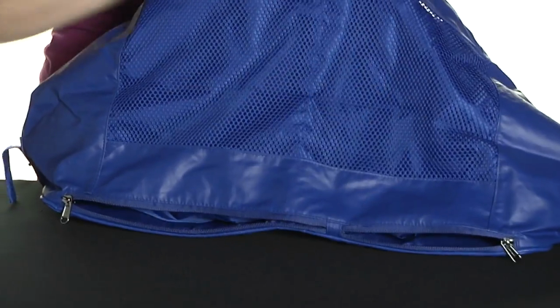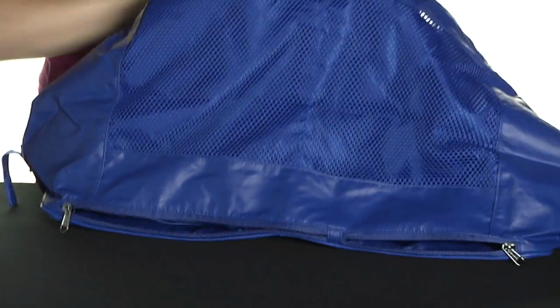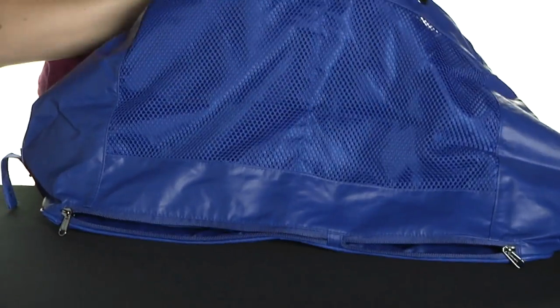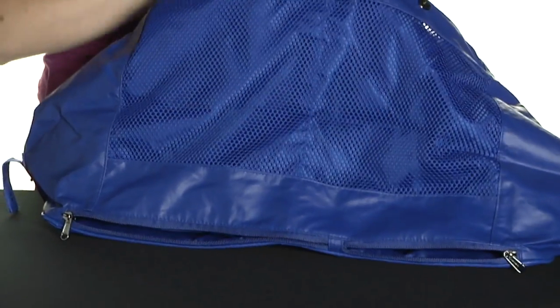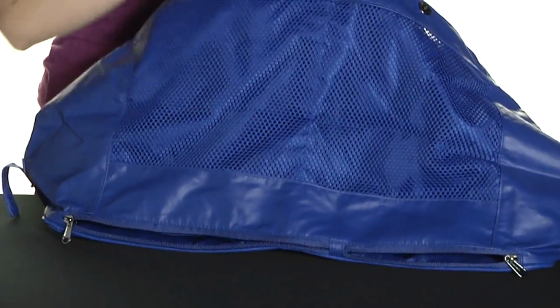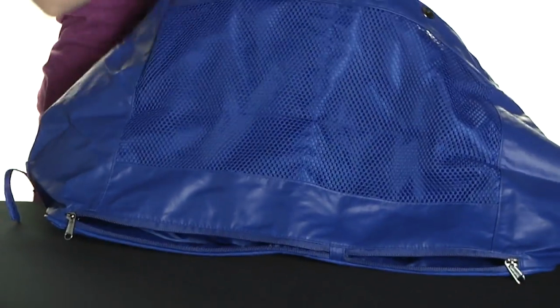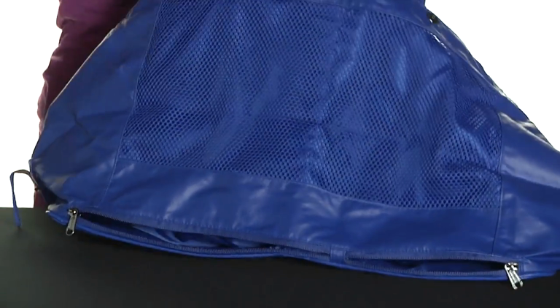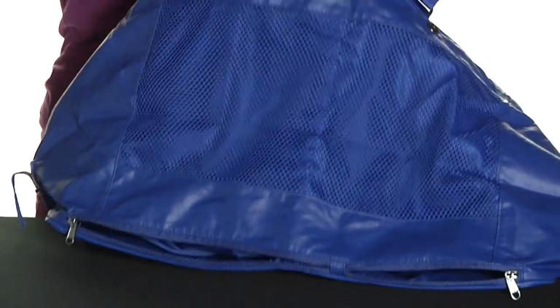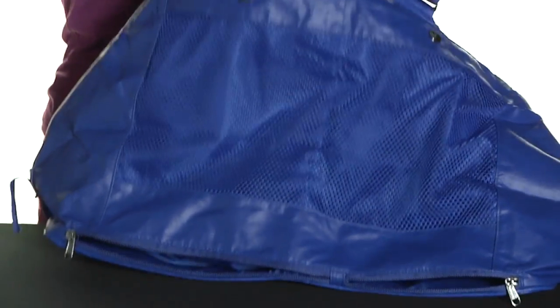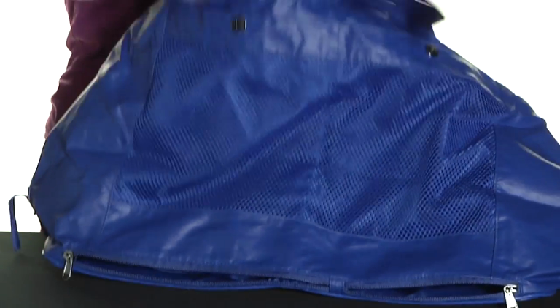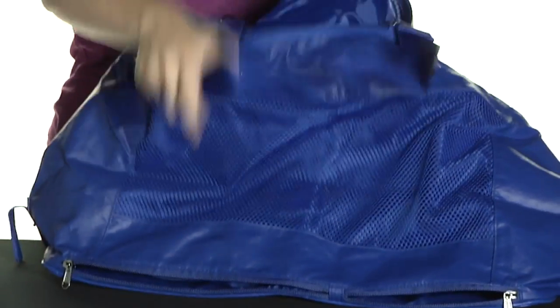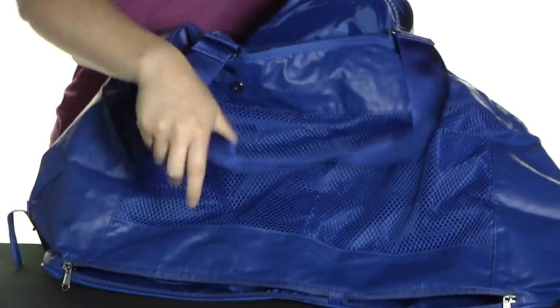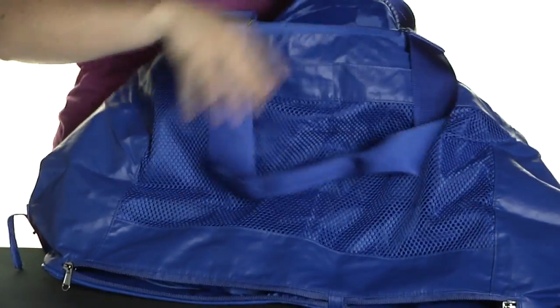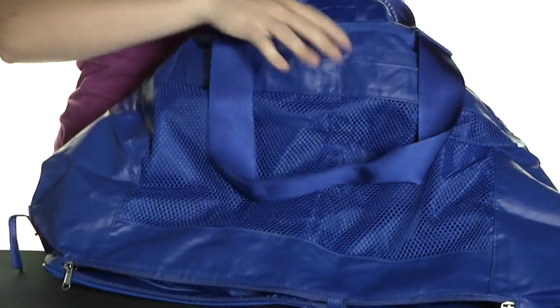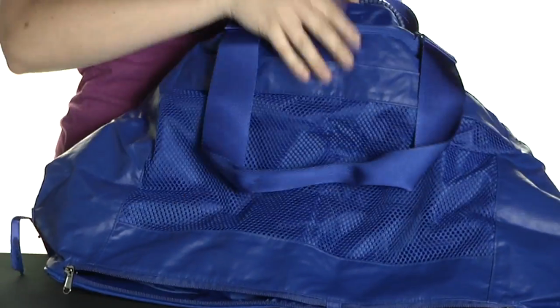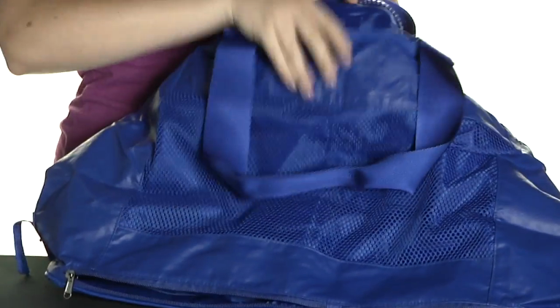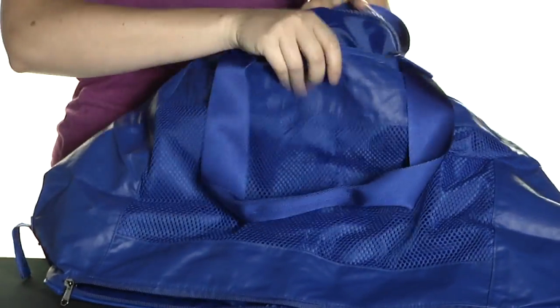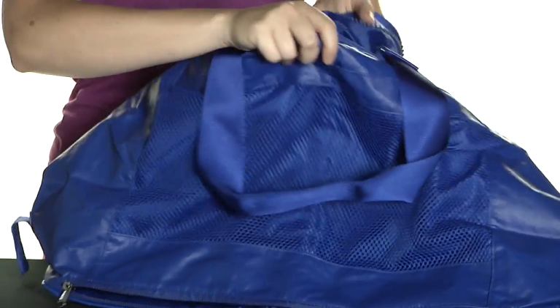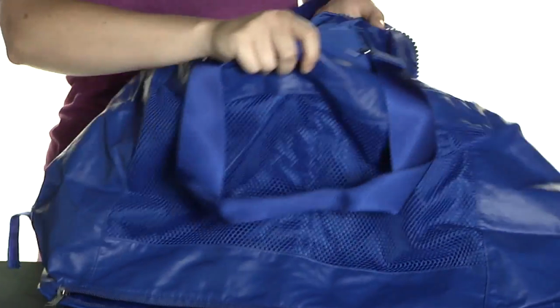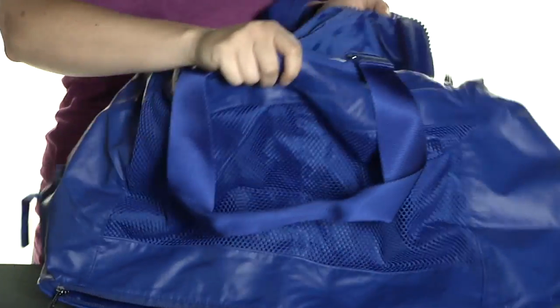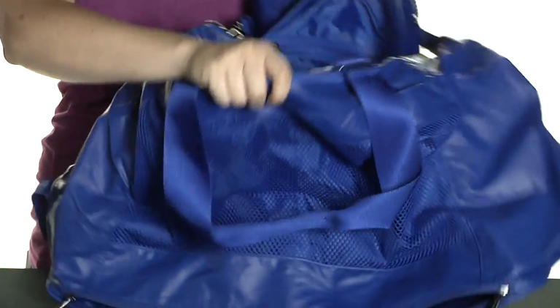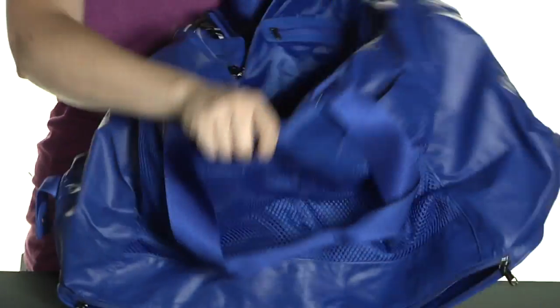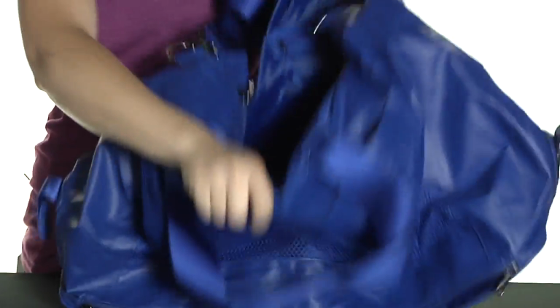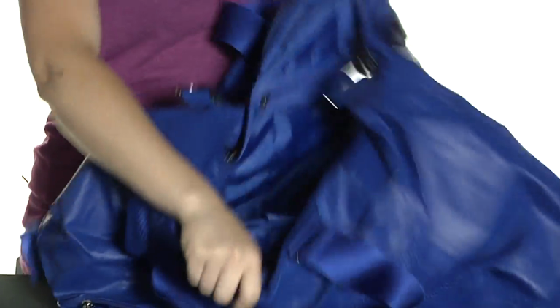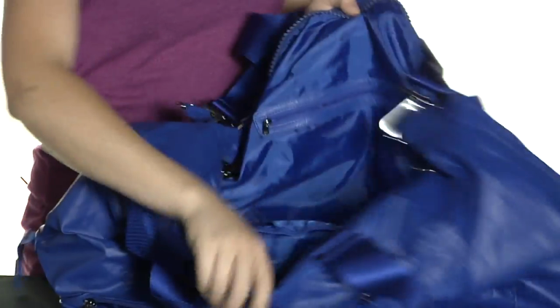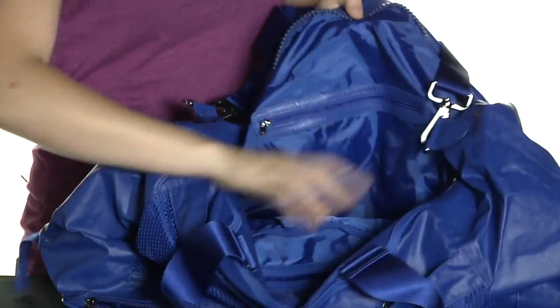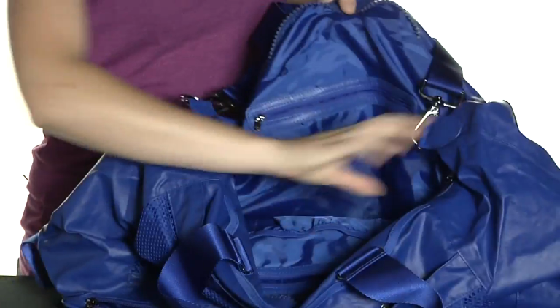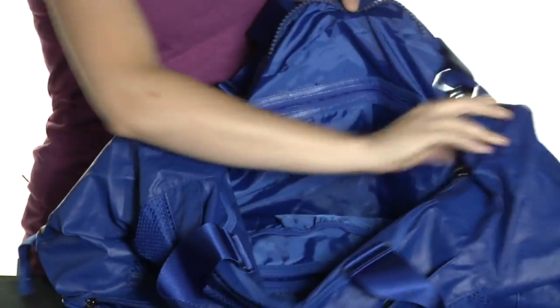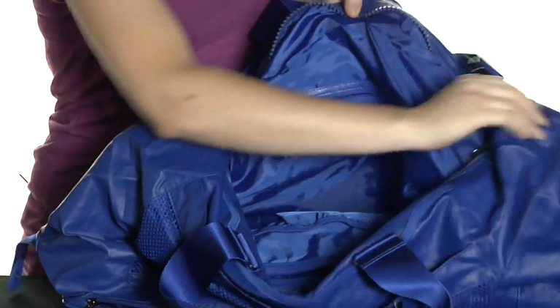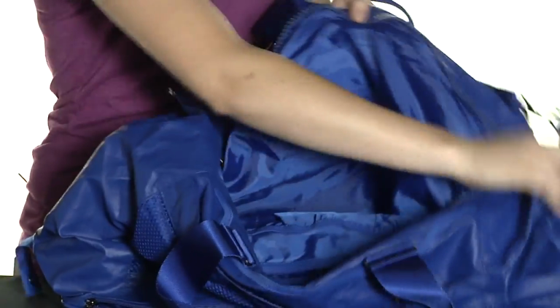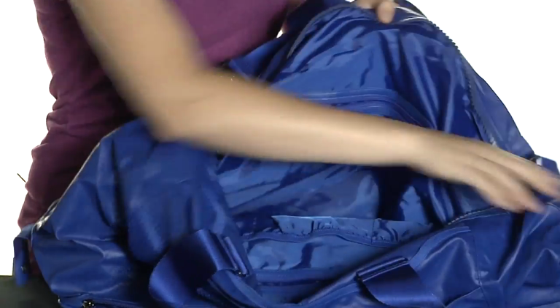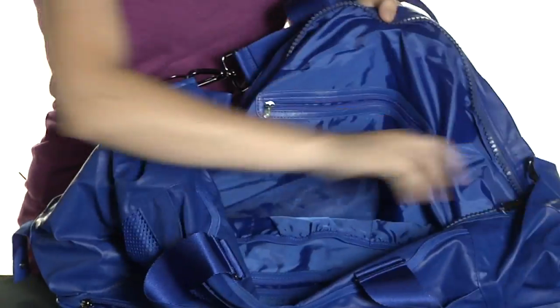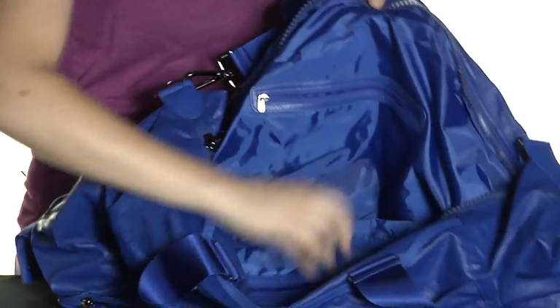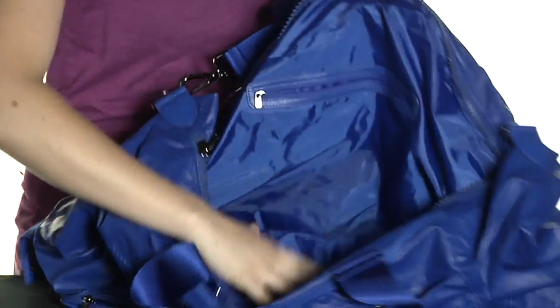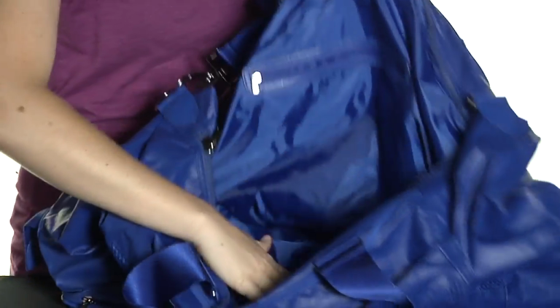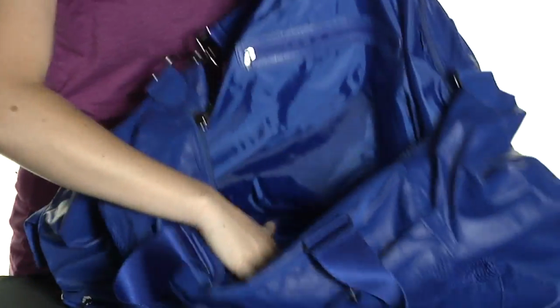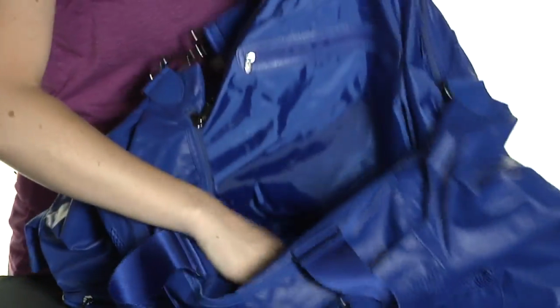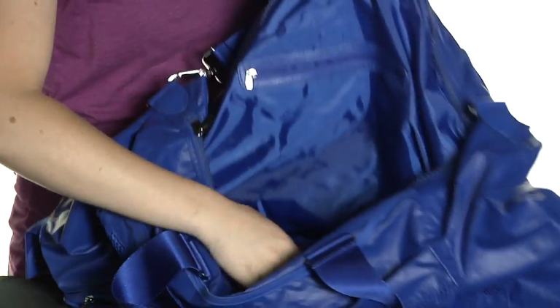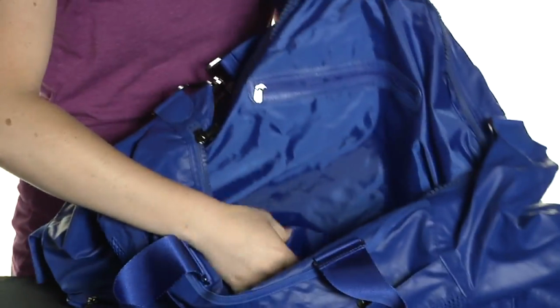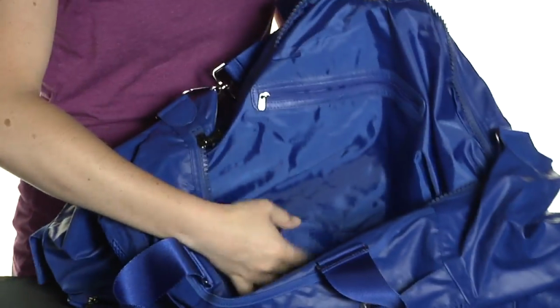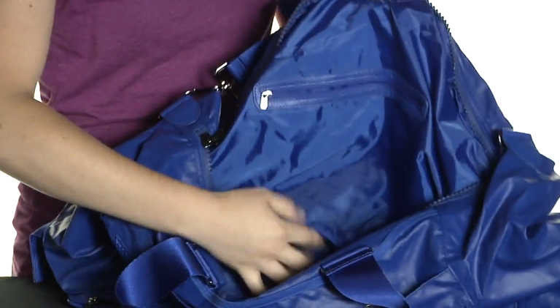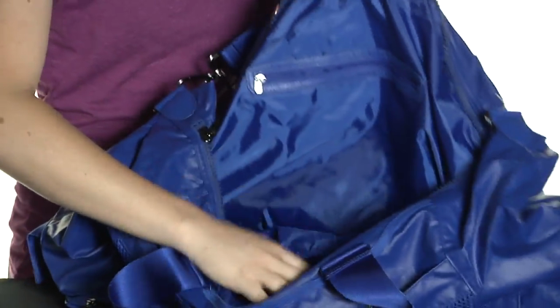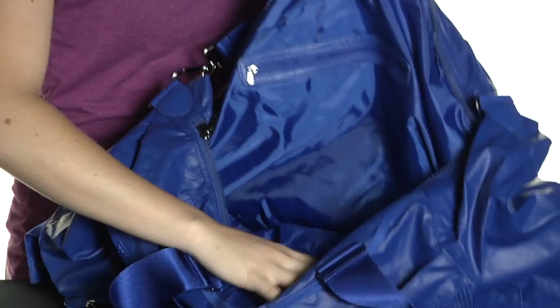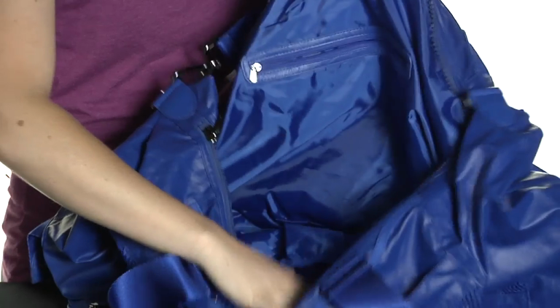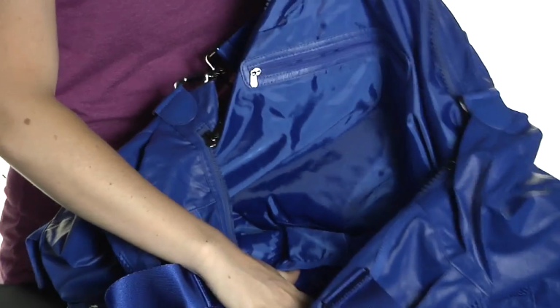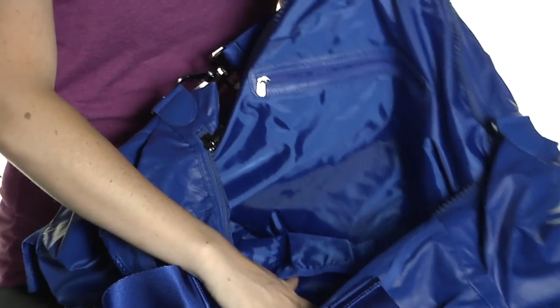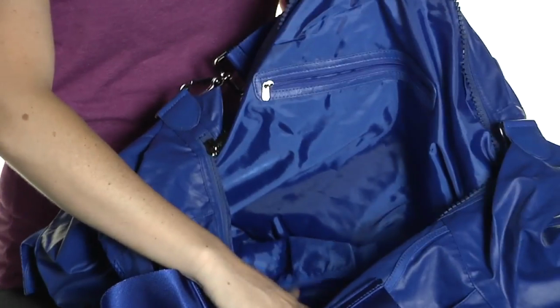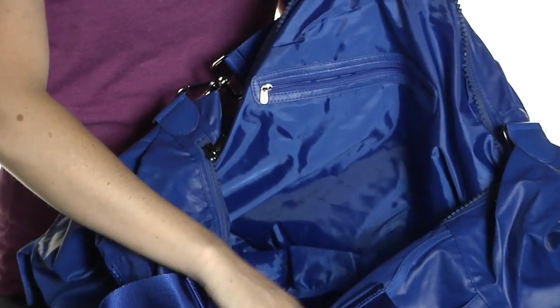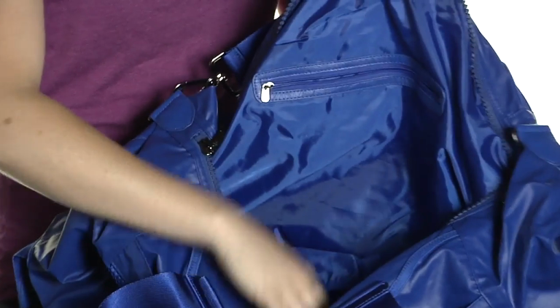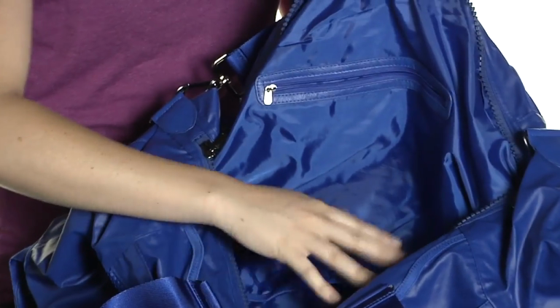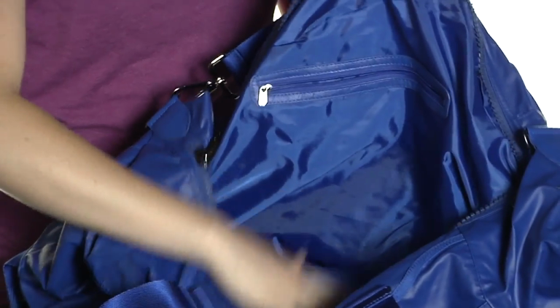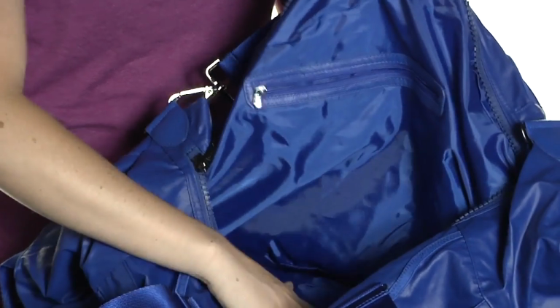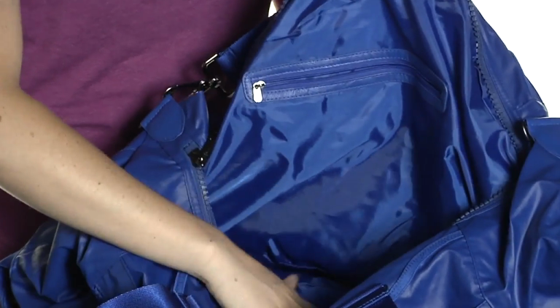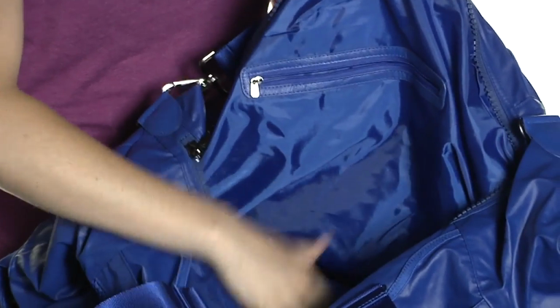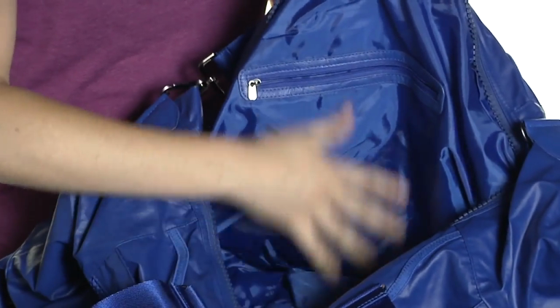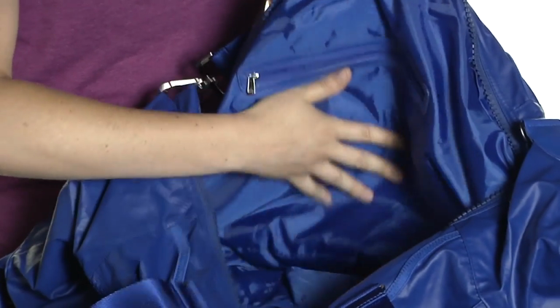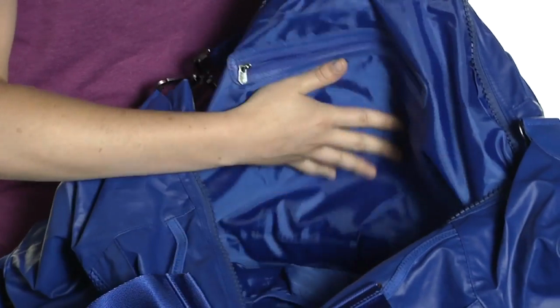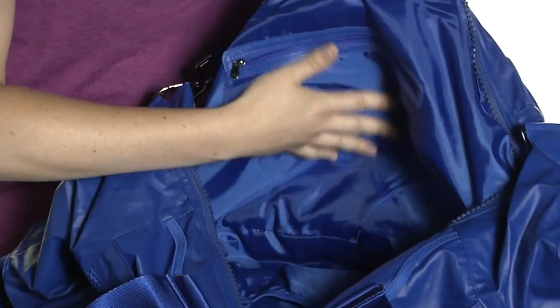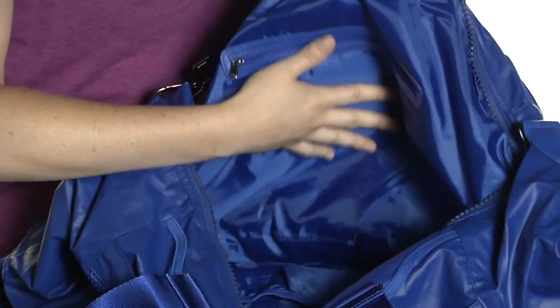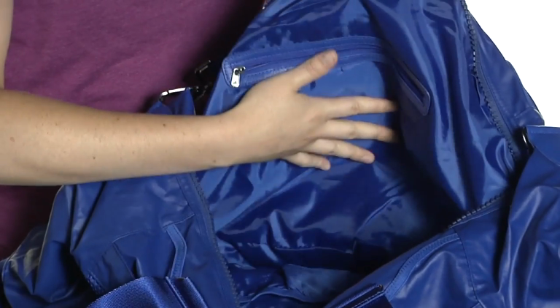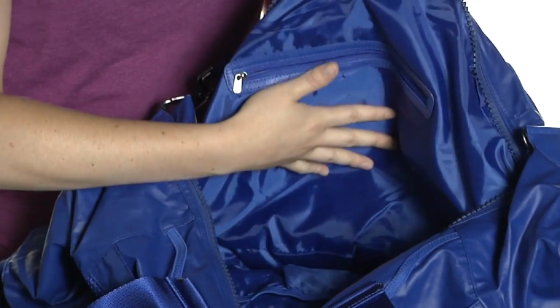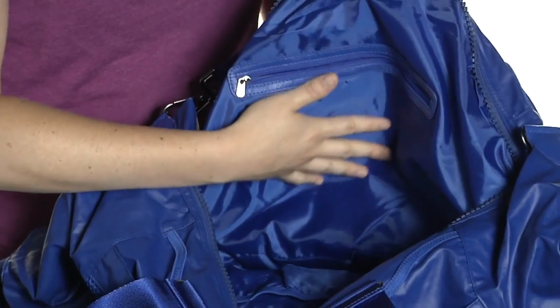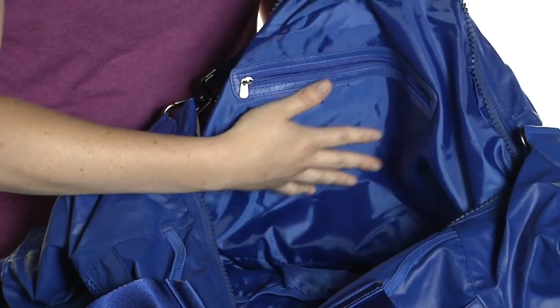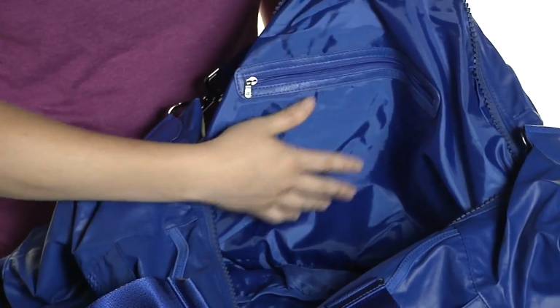The main compartment actually opens up really well and there are zippered accessories pockets inside so you can store your valuables and keep them safe.